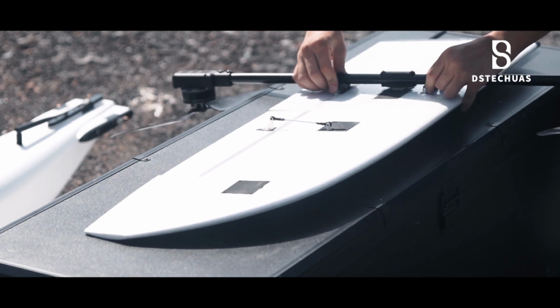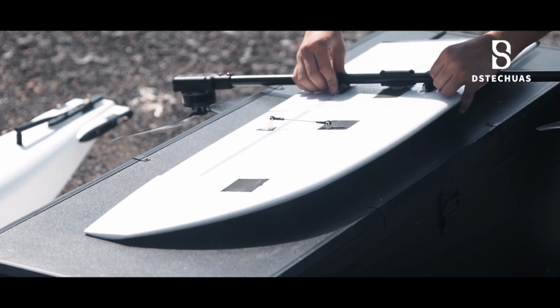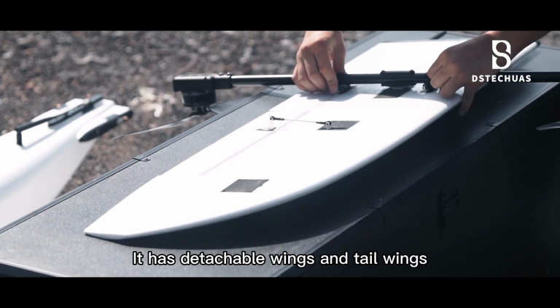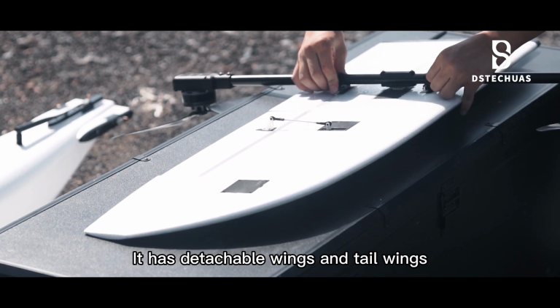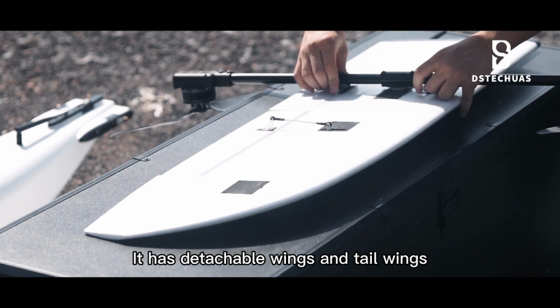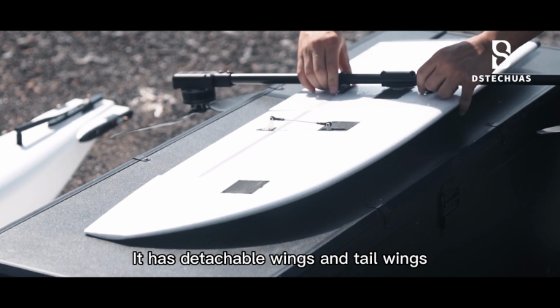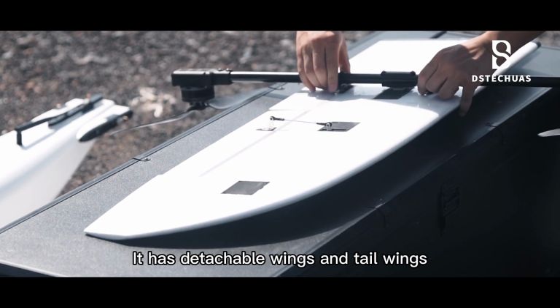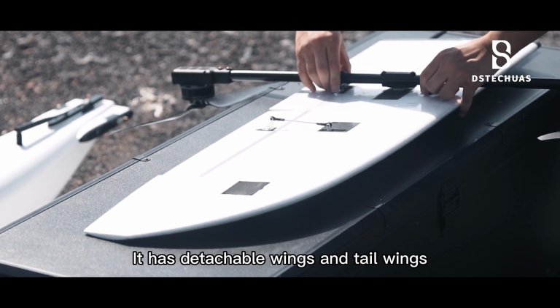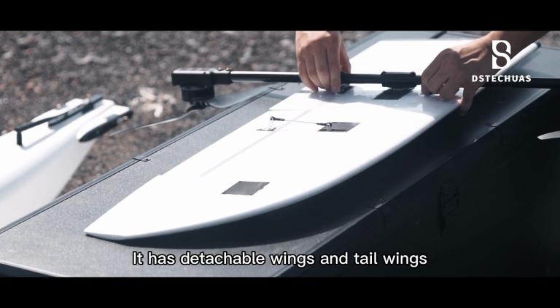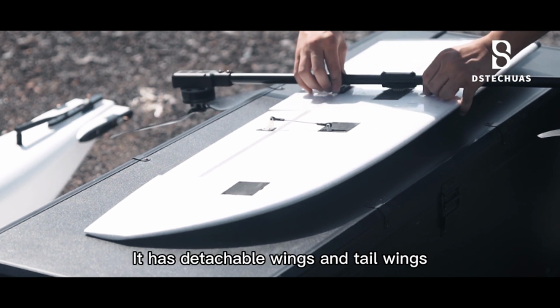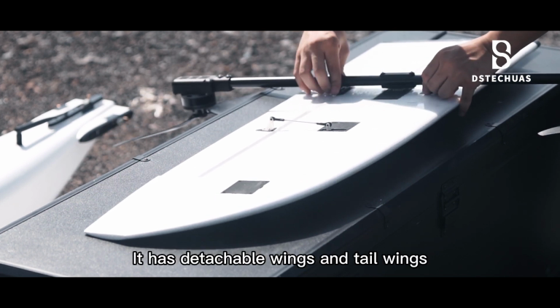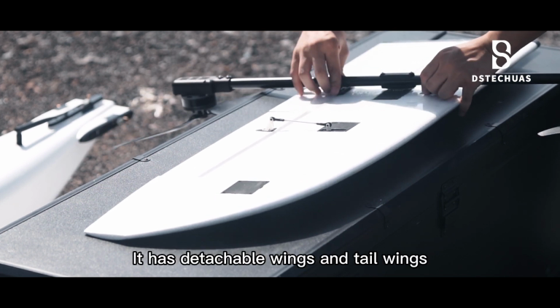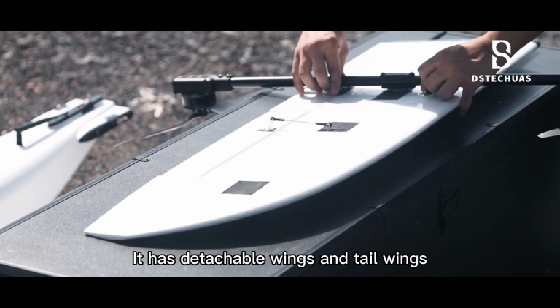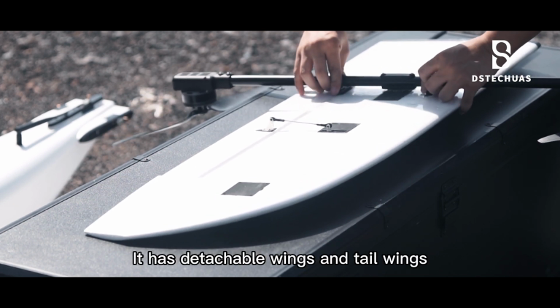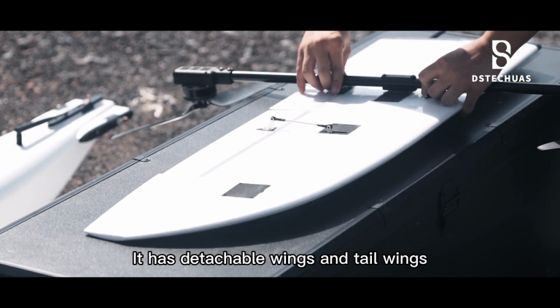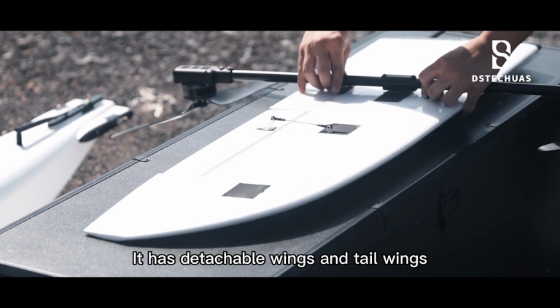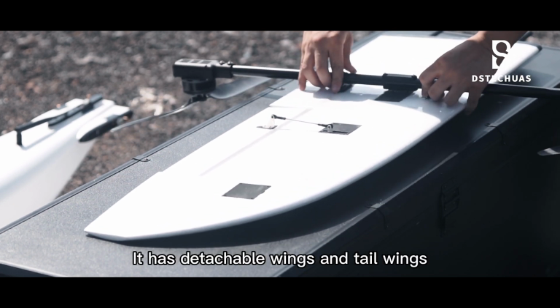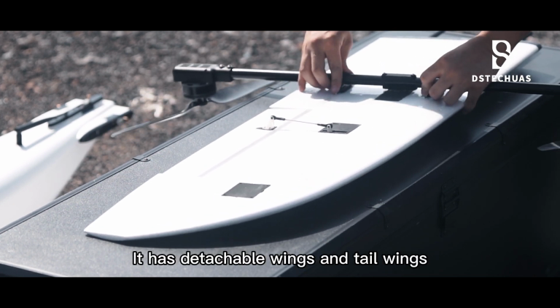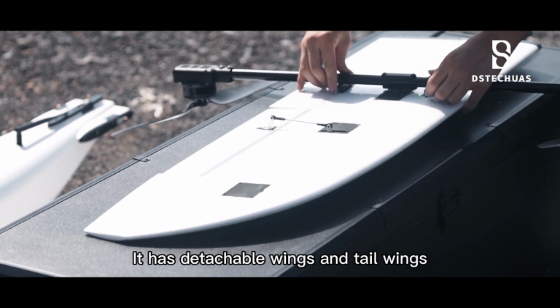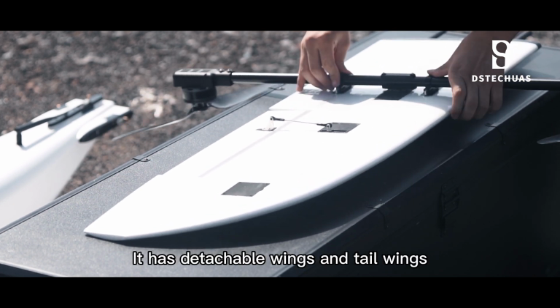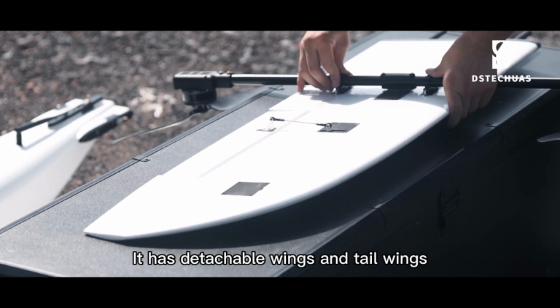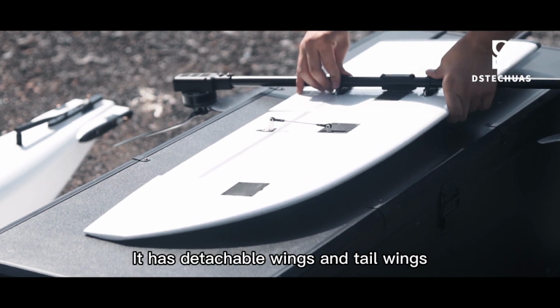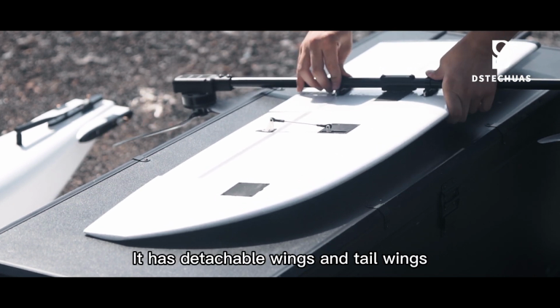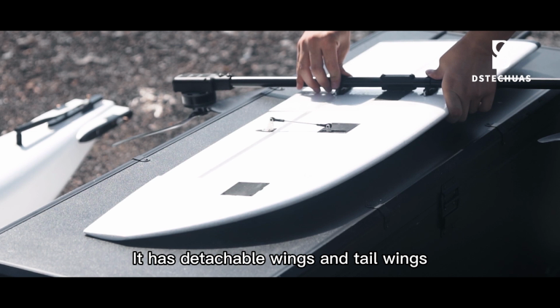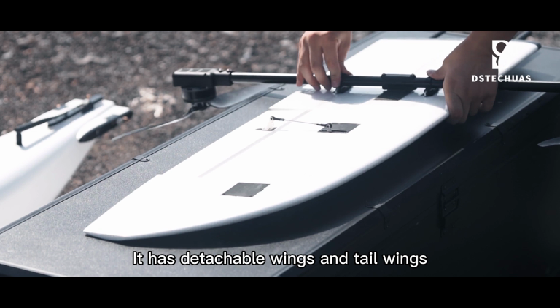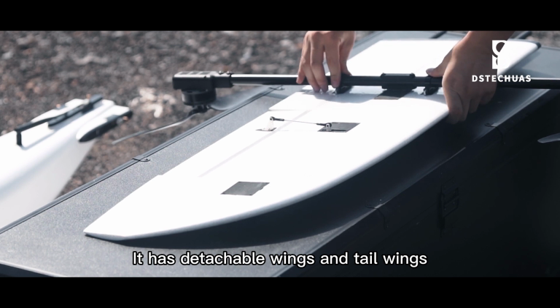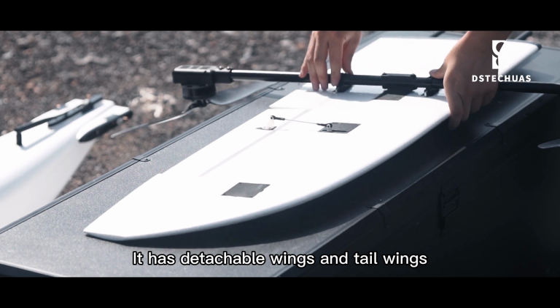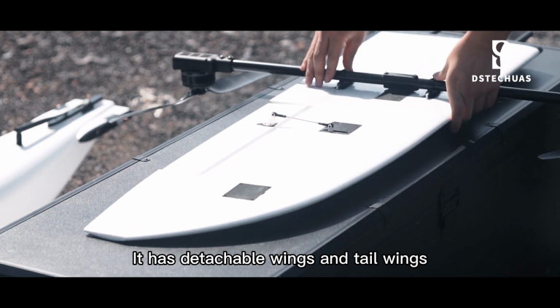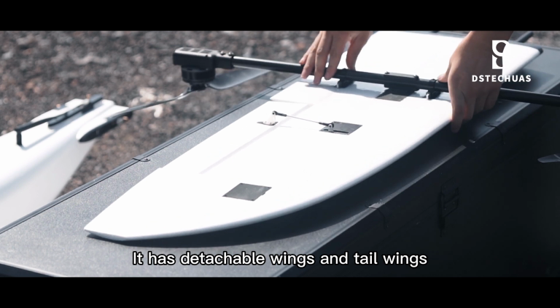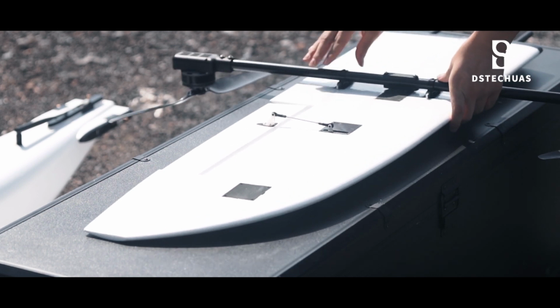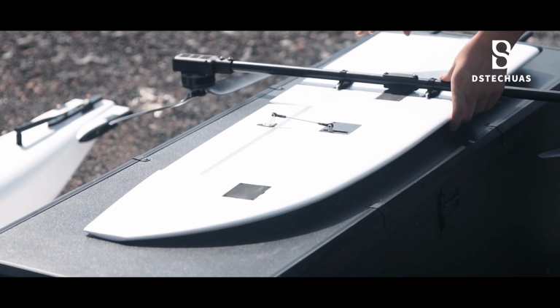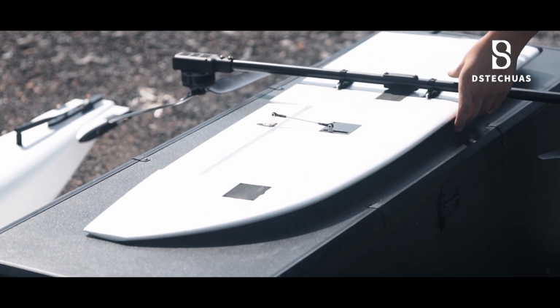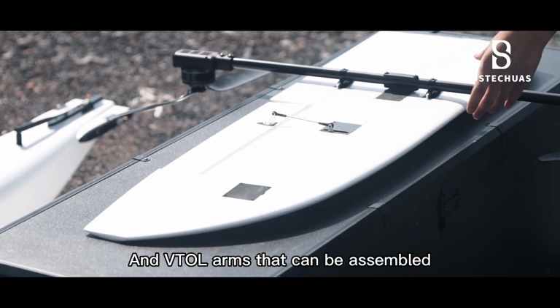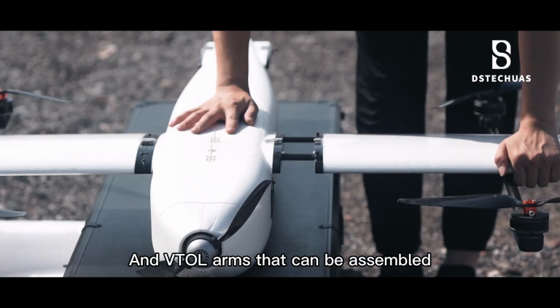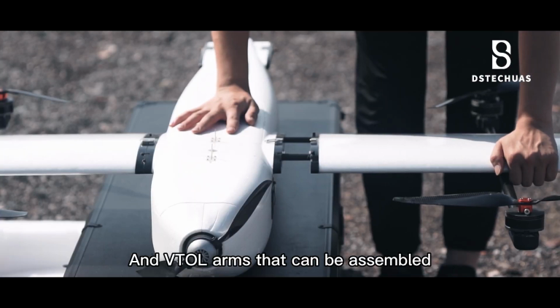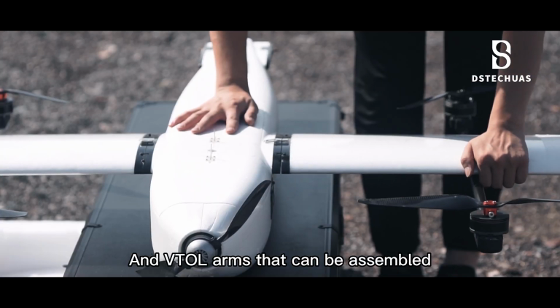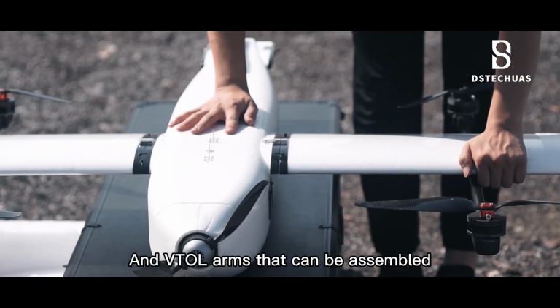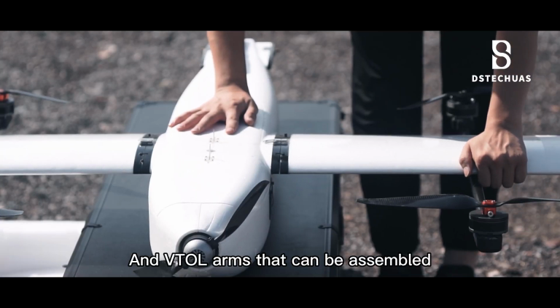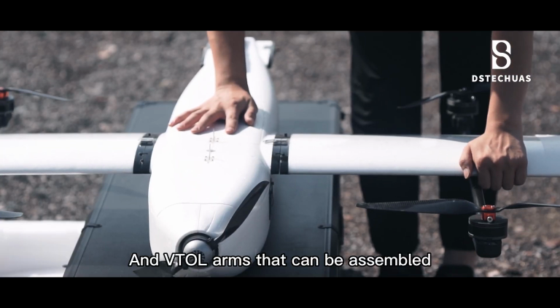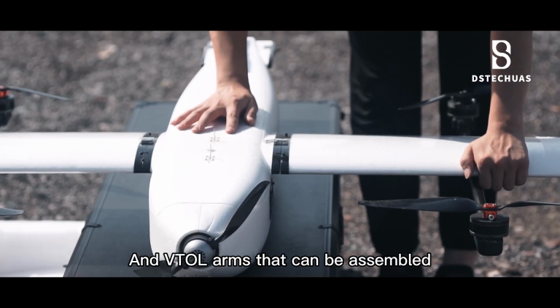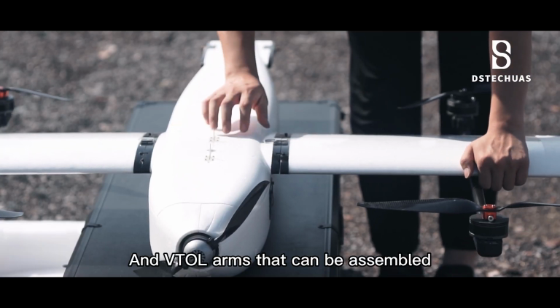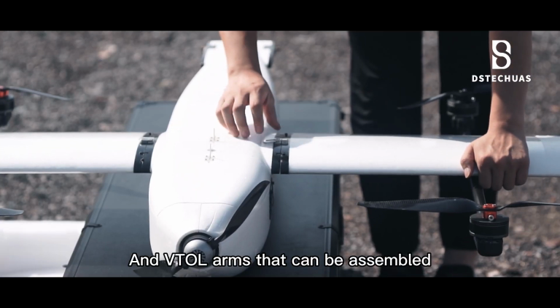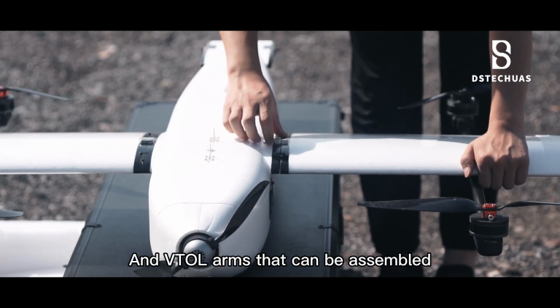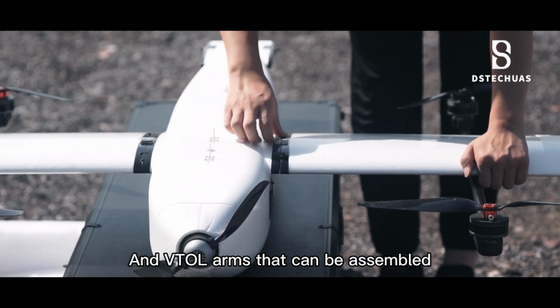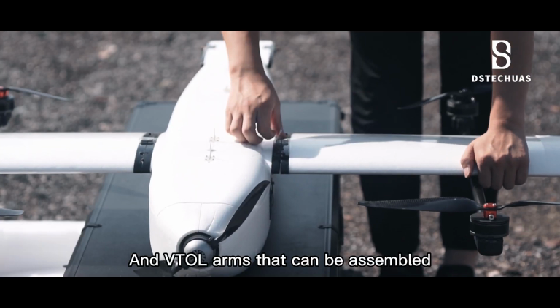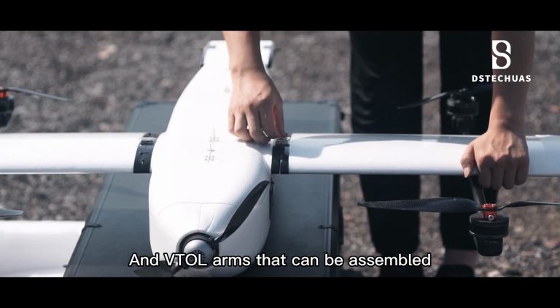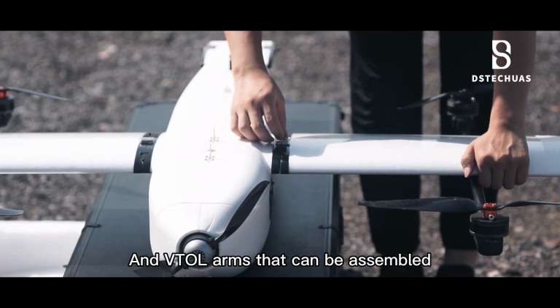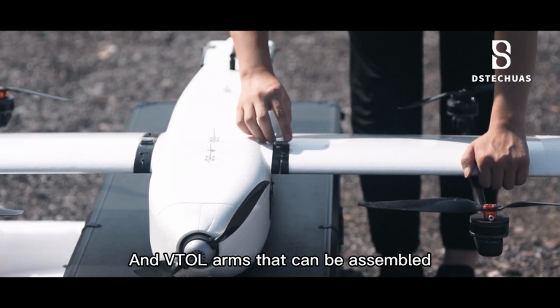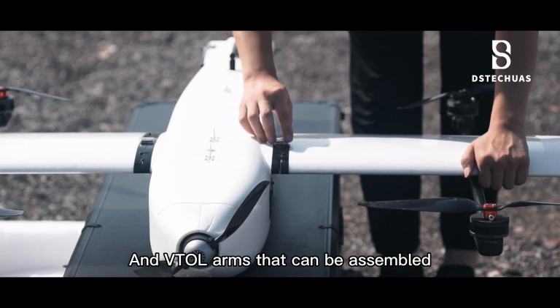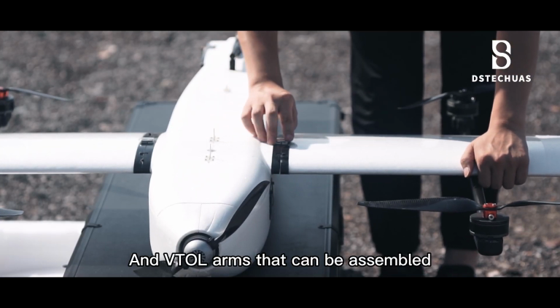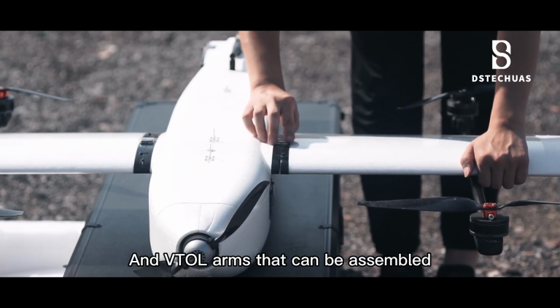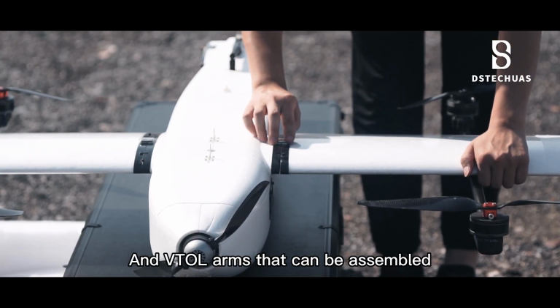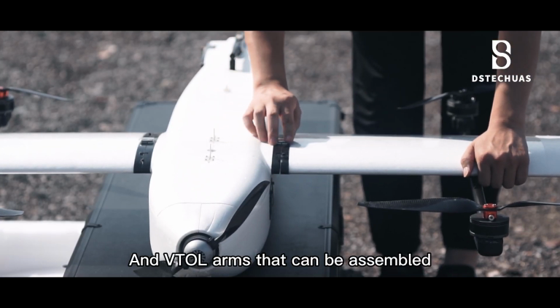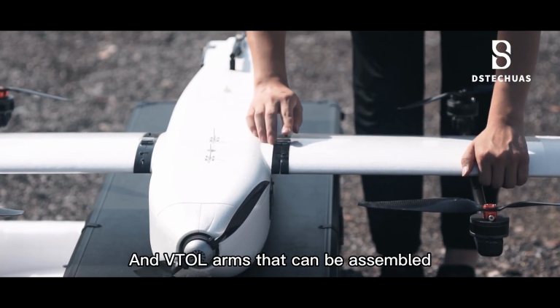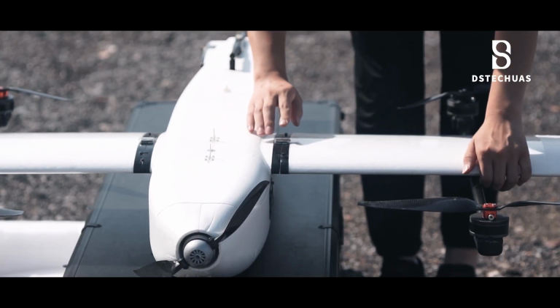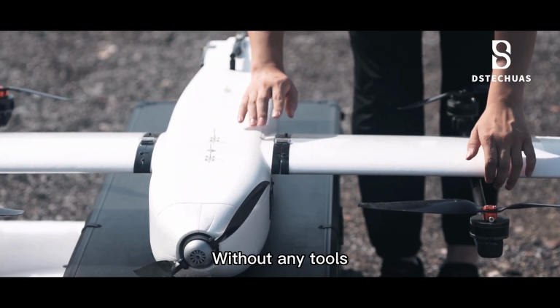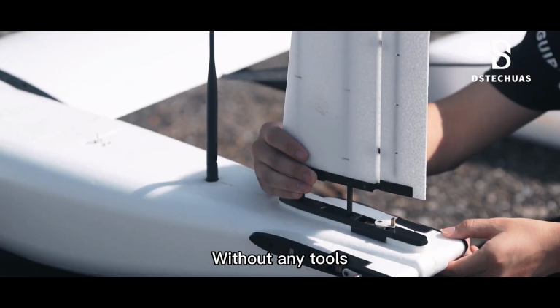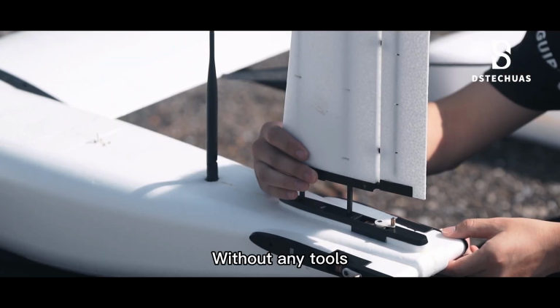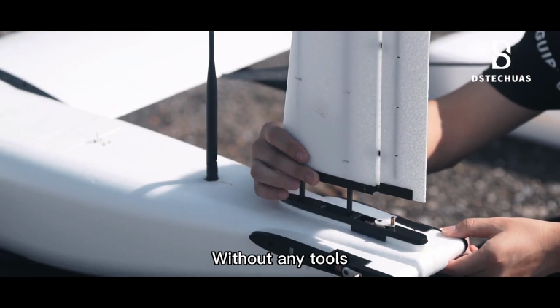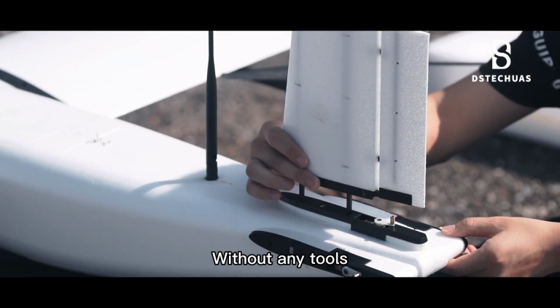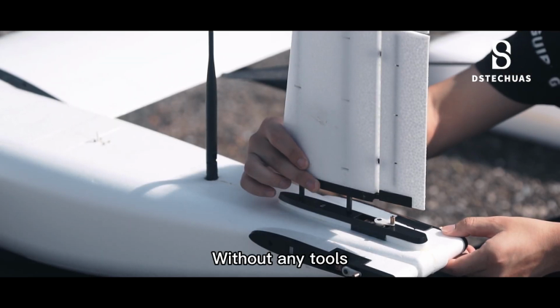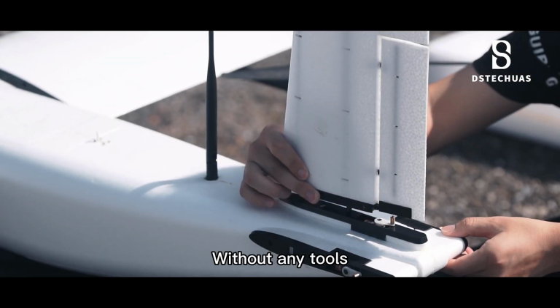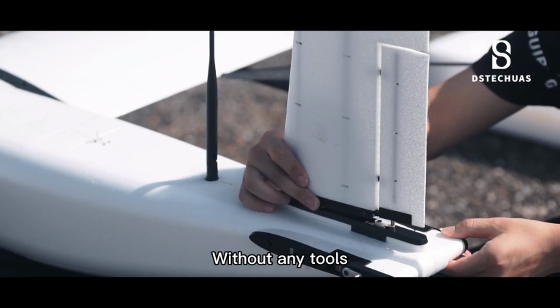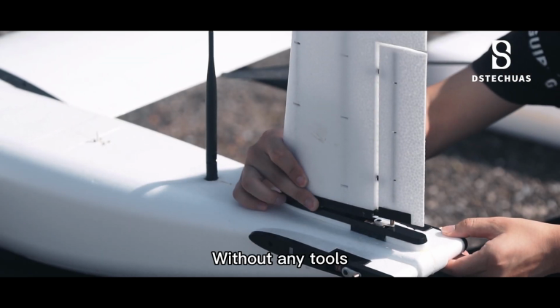It has detachable wings and tail wings, and wing arms that can be assembled without any tools.